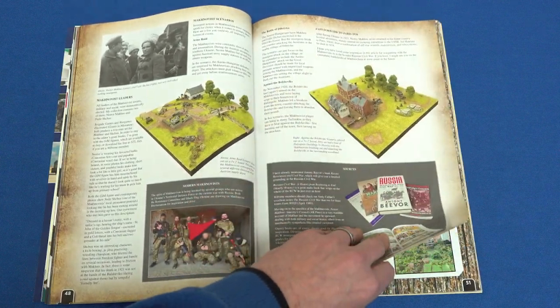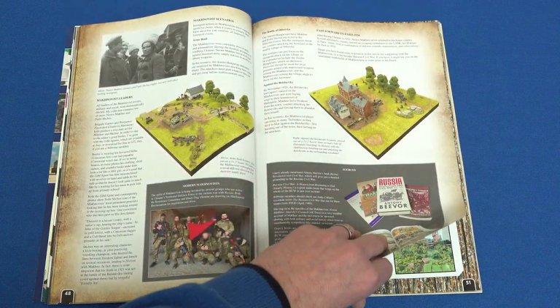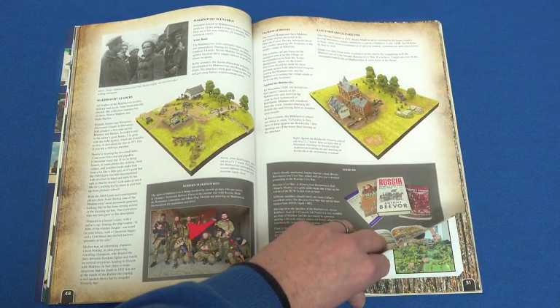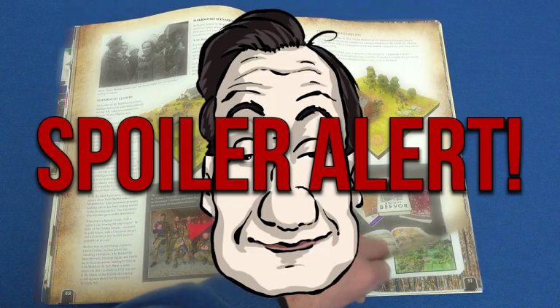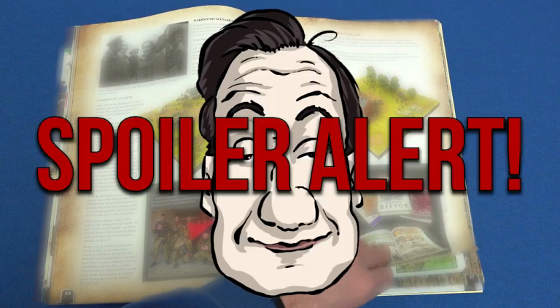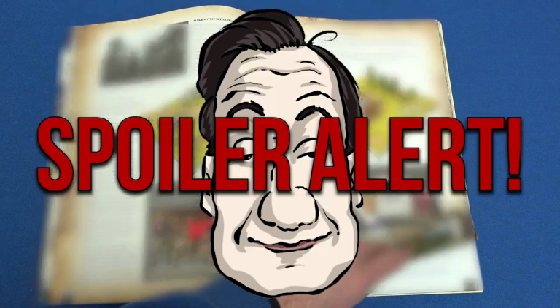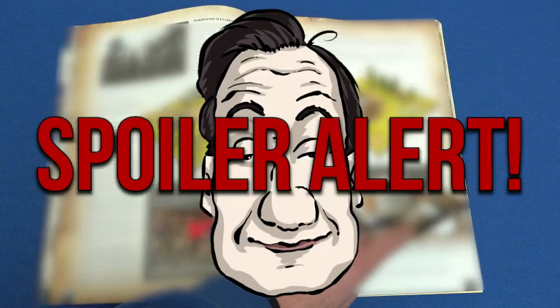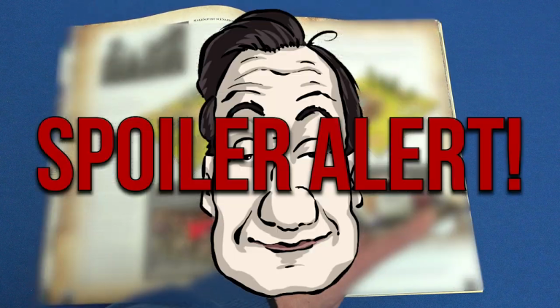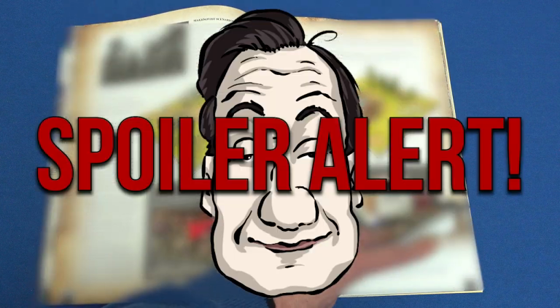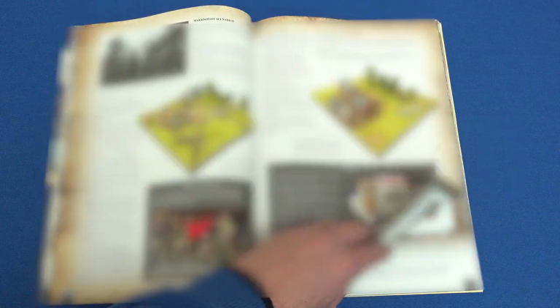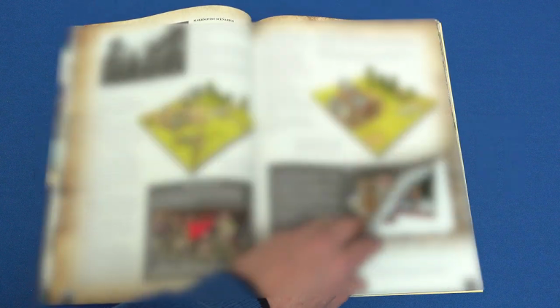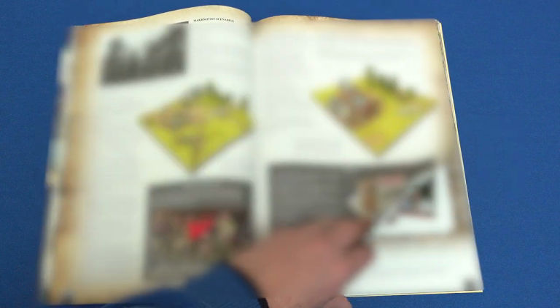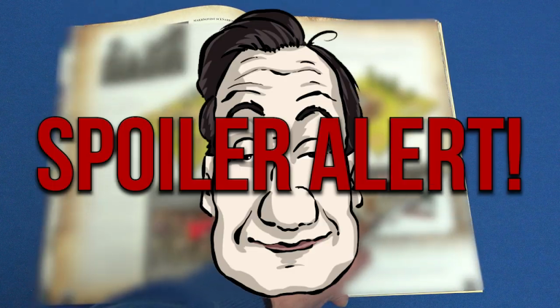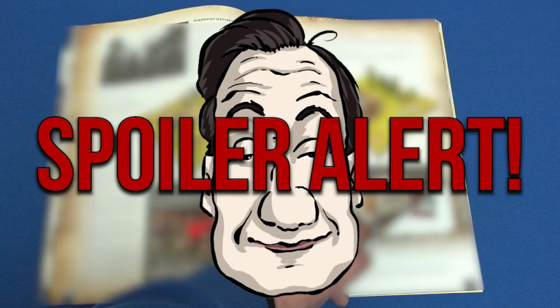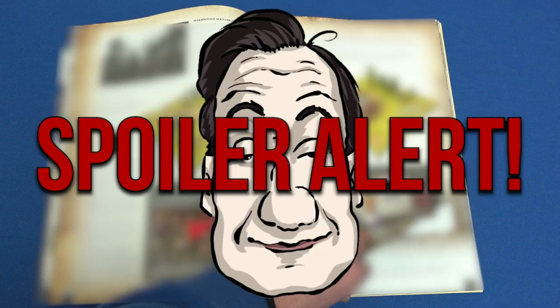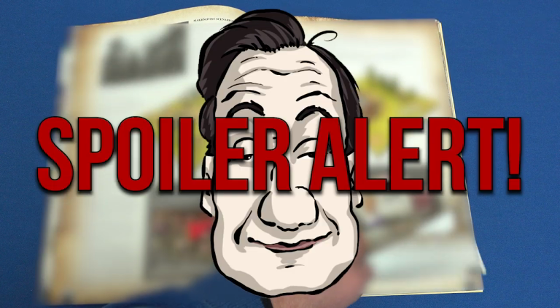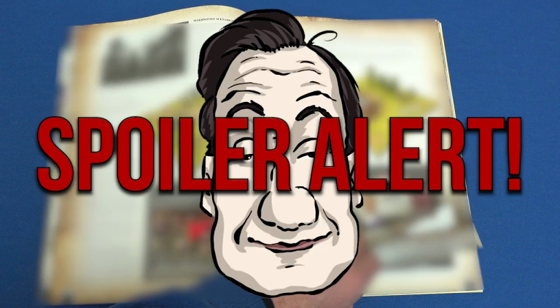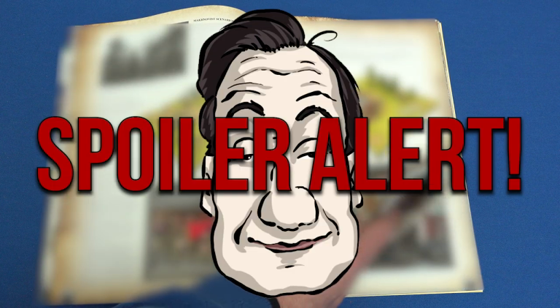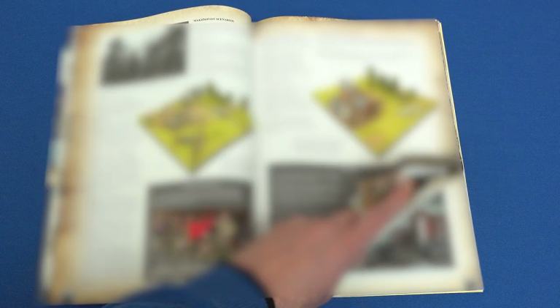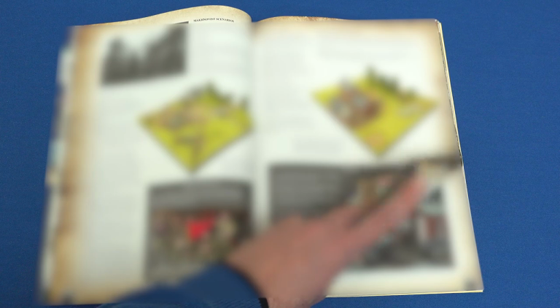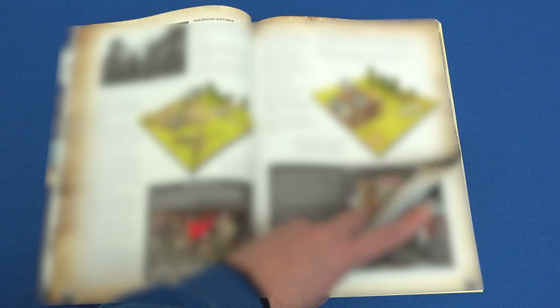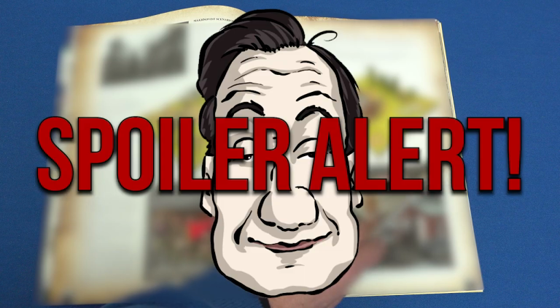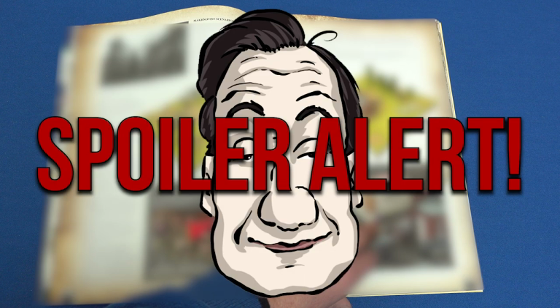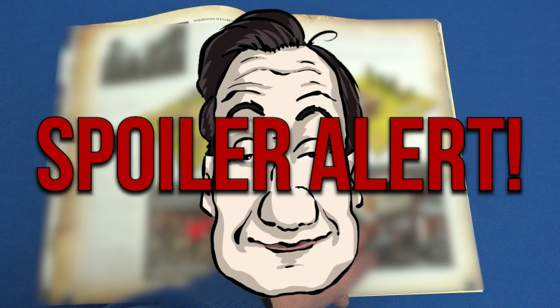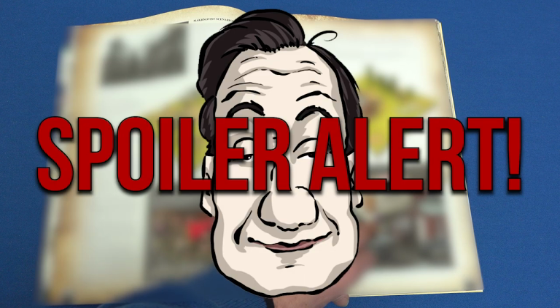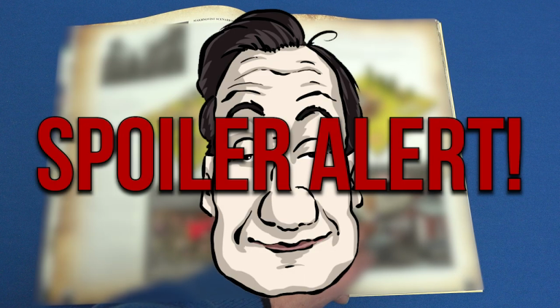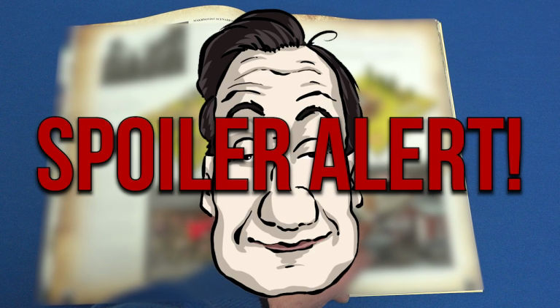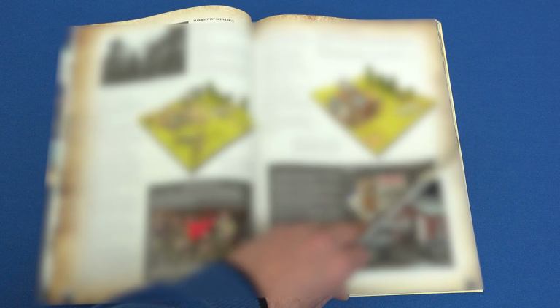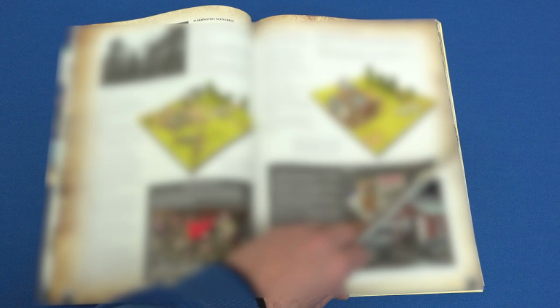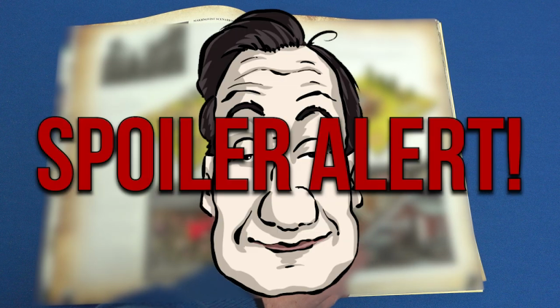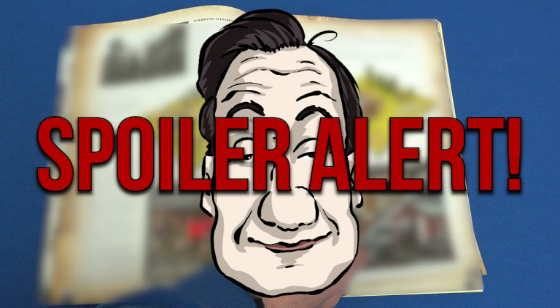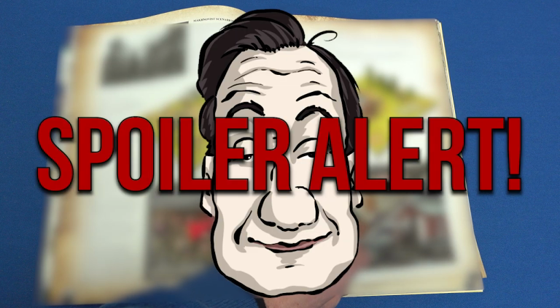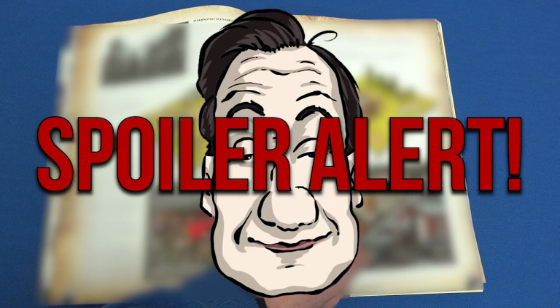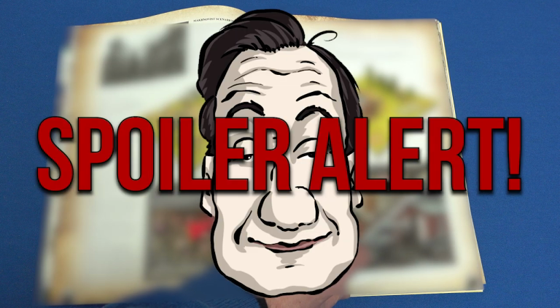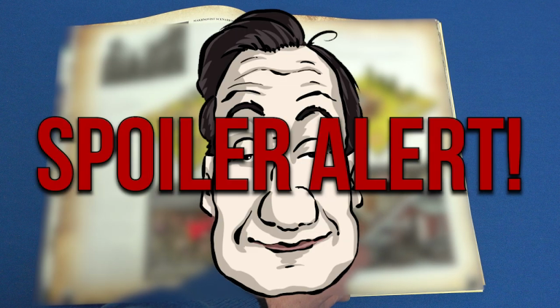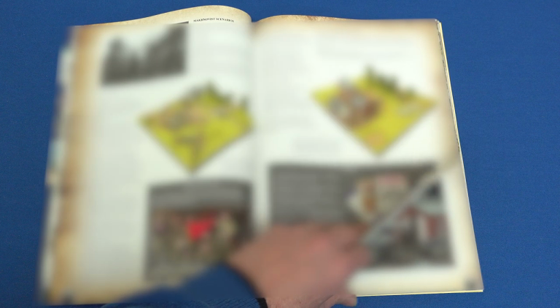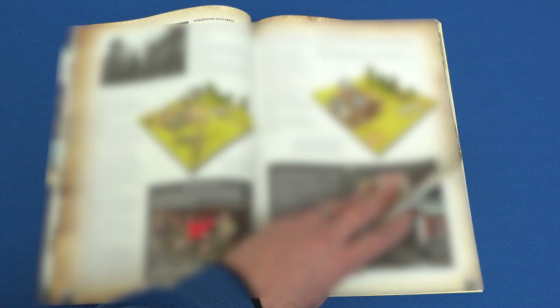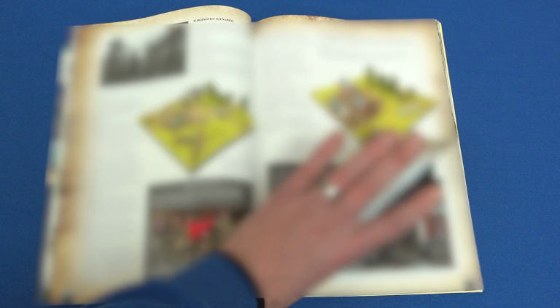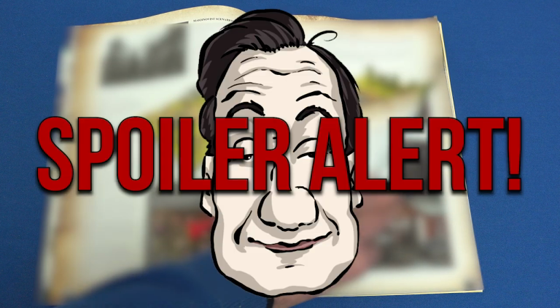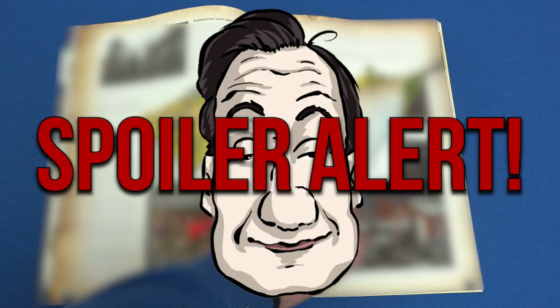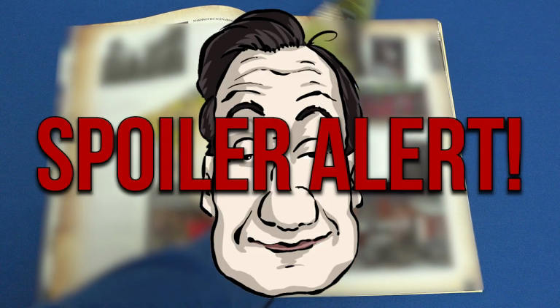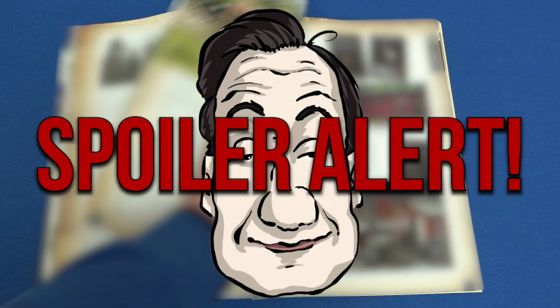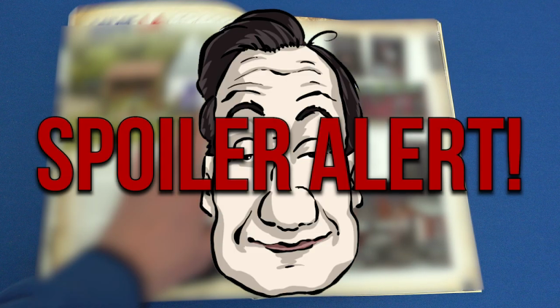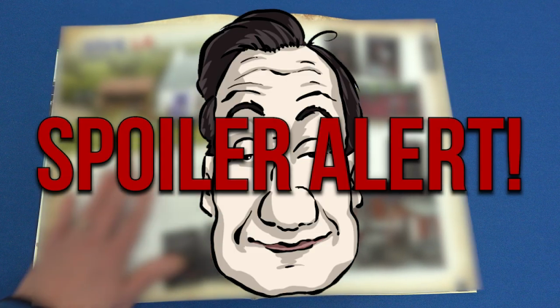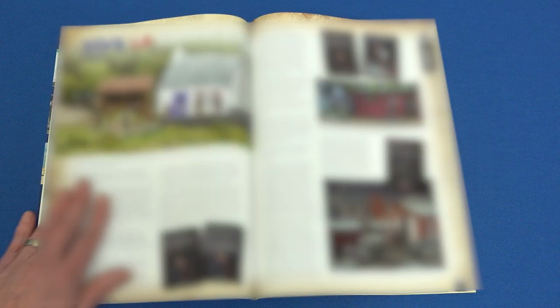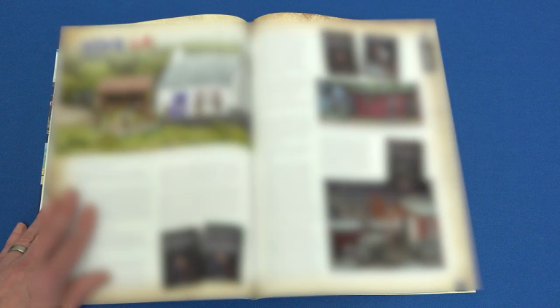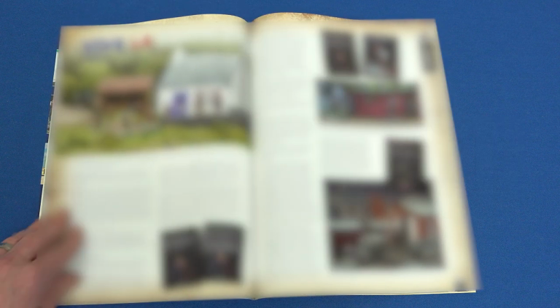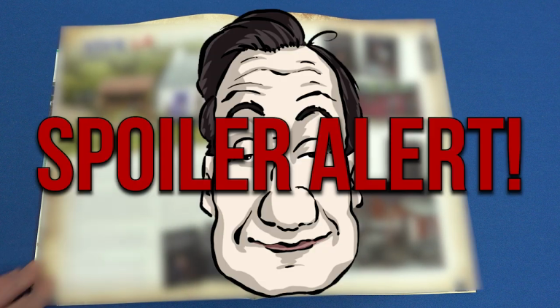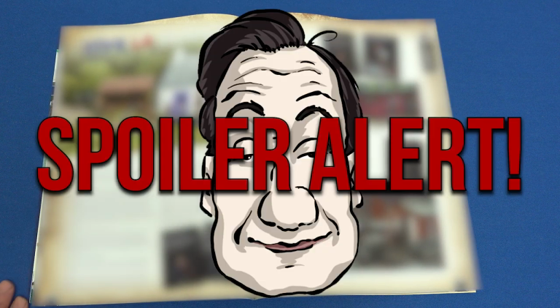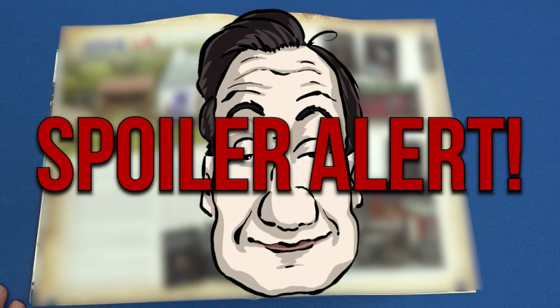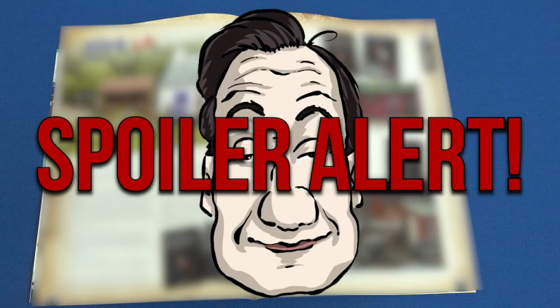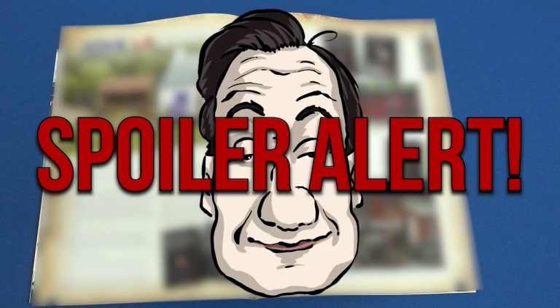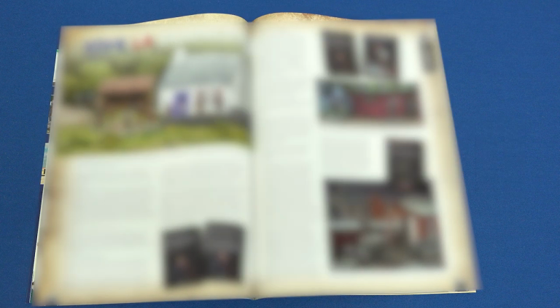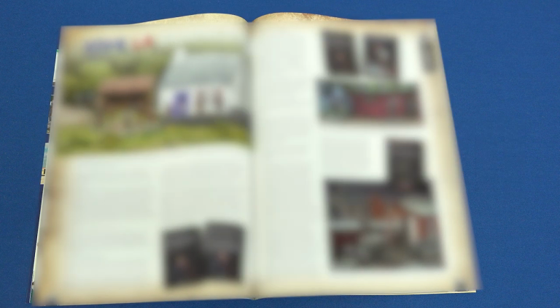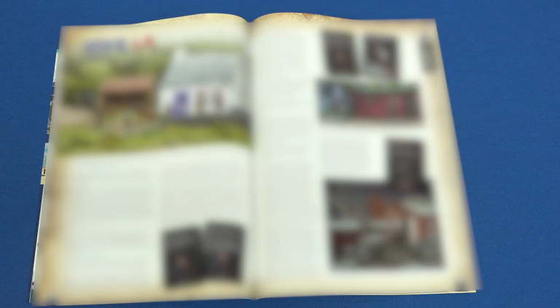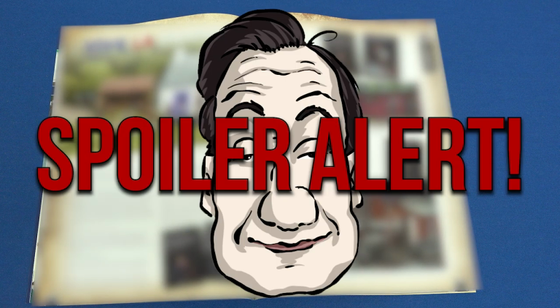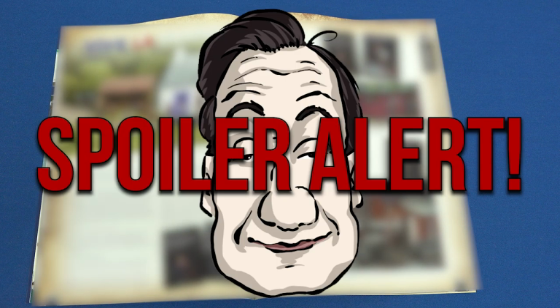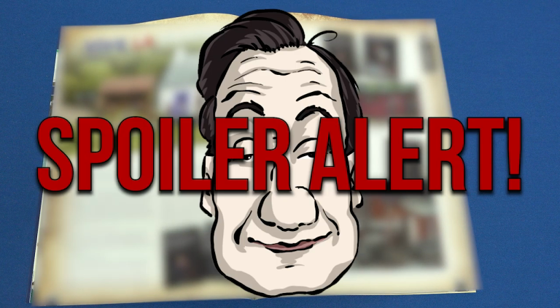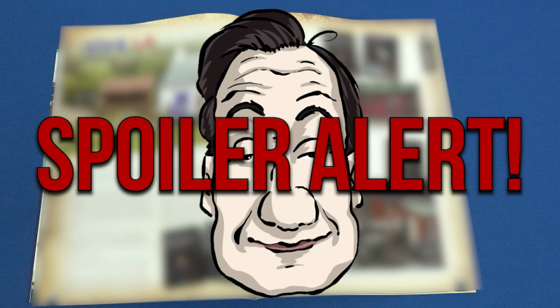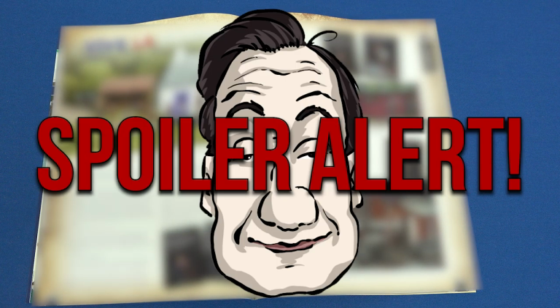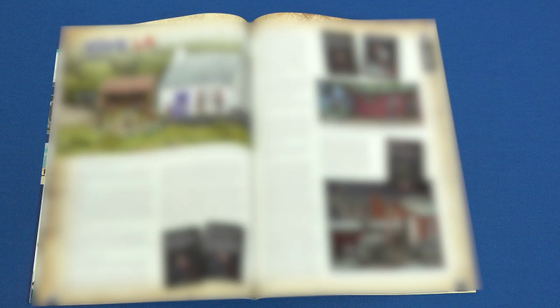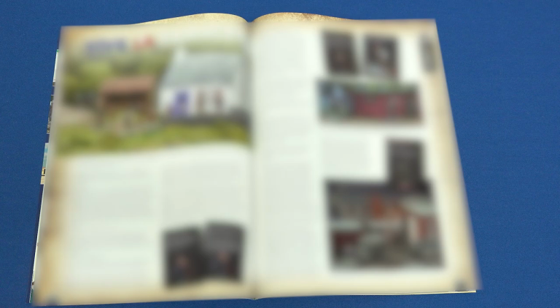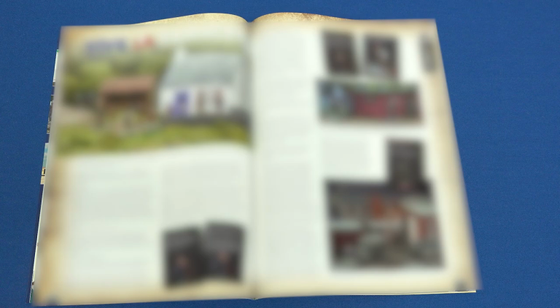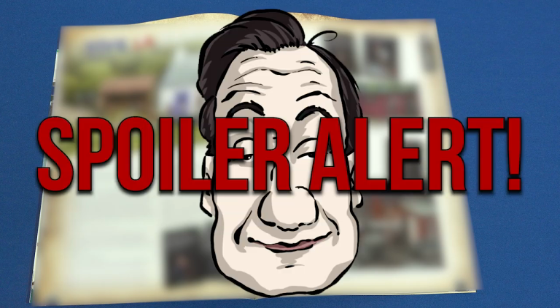Spoiler alert! I'm going to whiz past this next article to avoid giving away any of the winners of the 2022 Wargames Illustrated Awards.